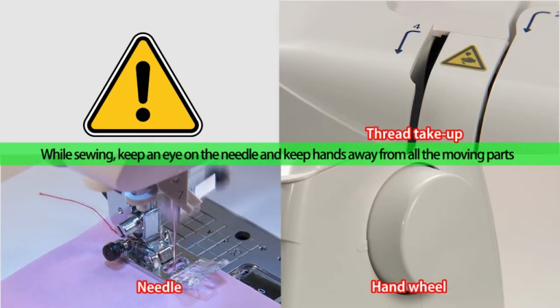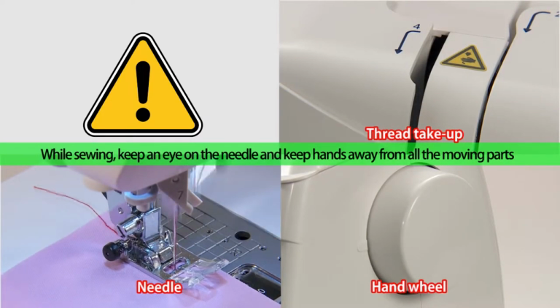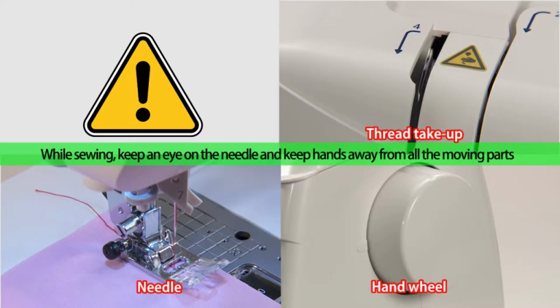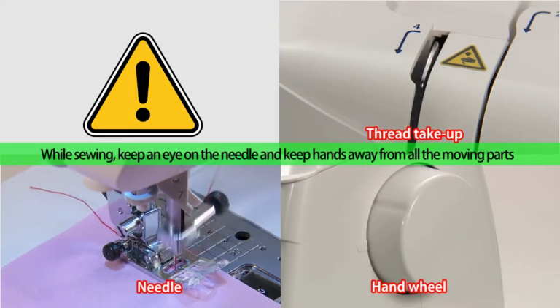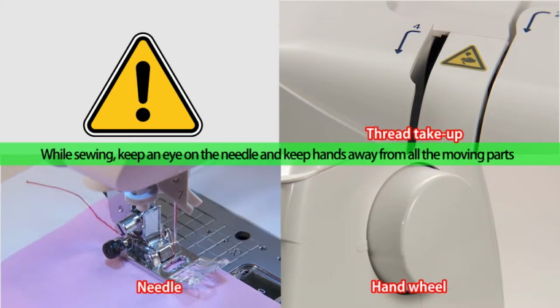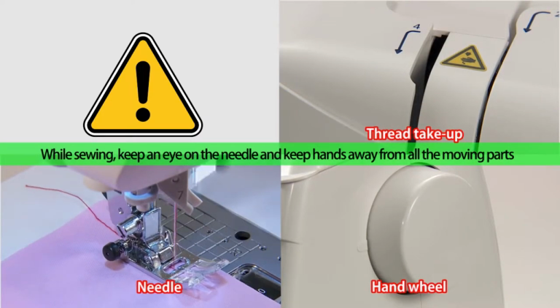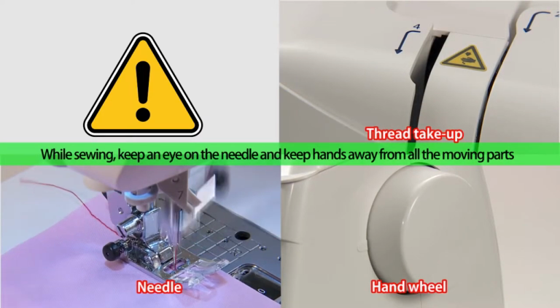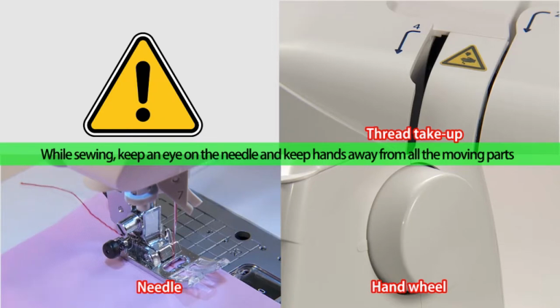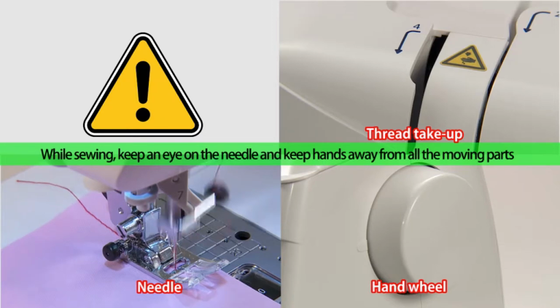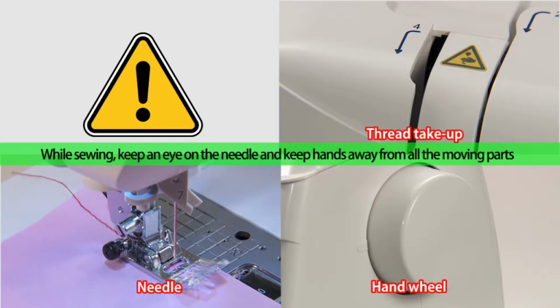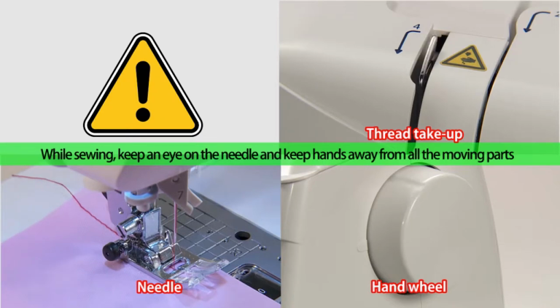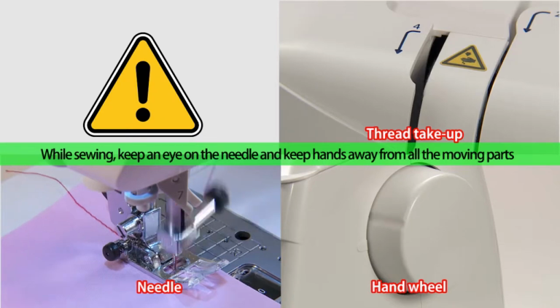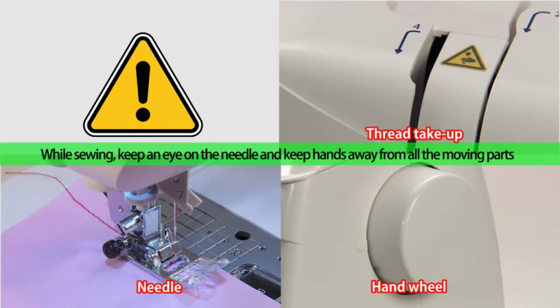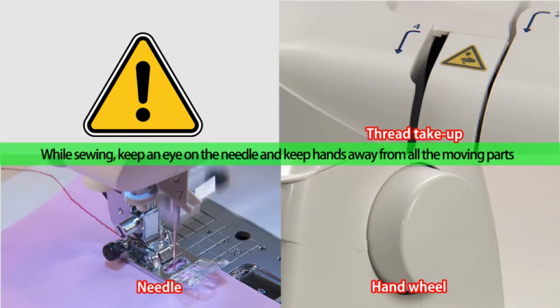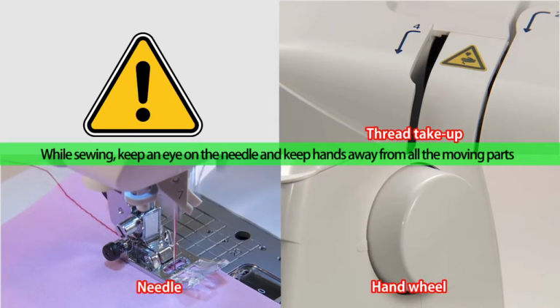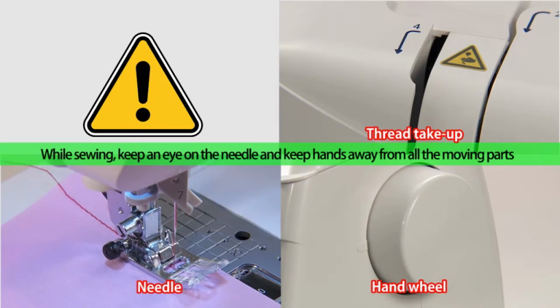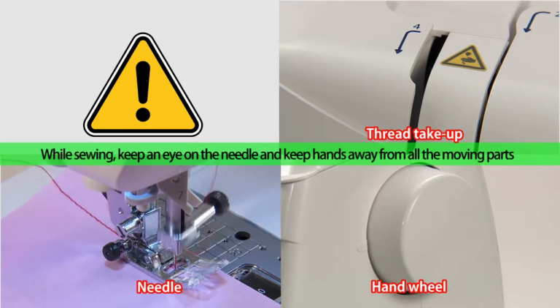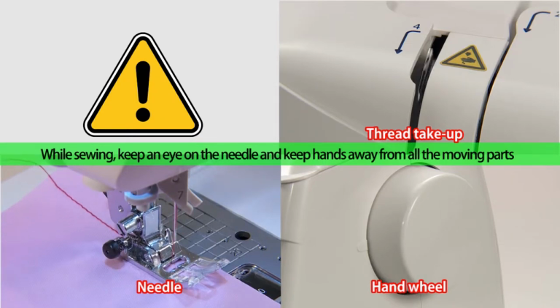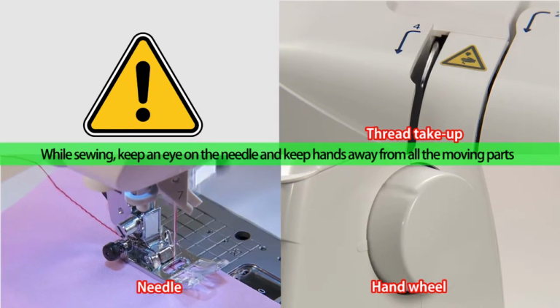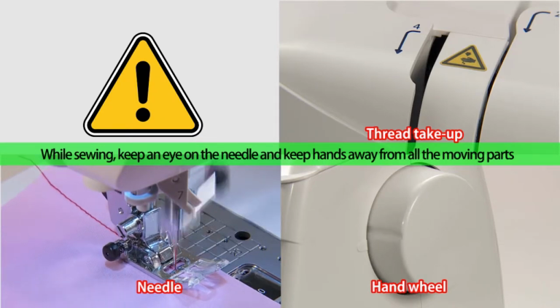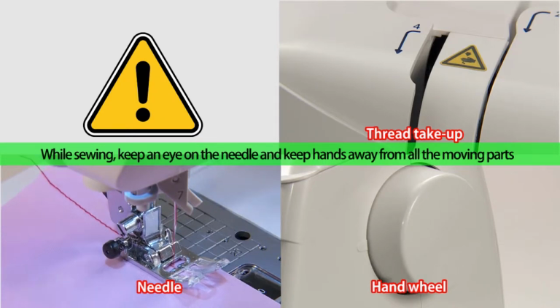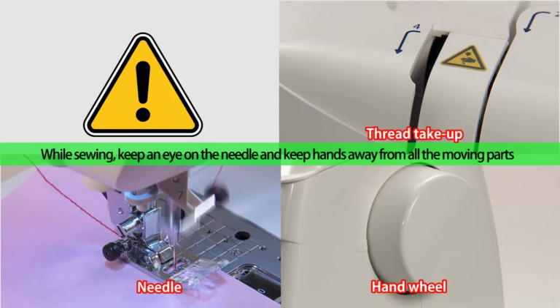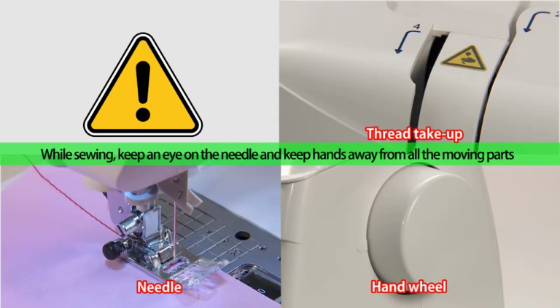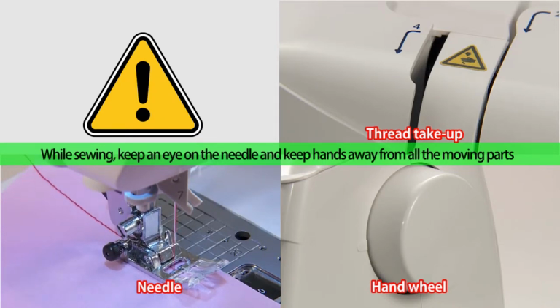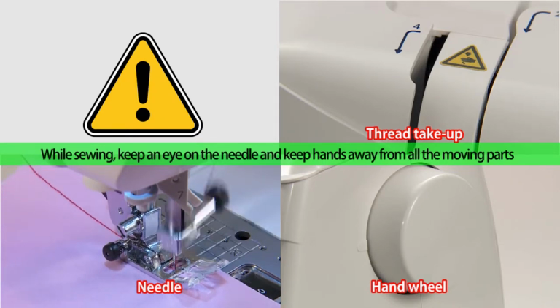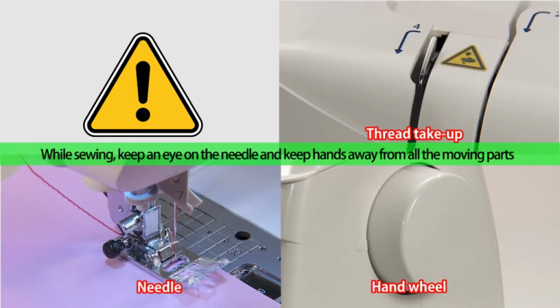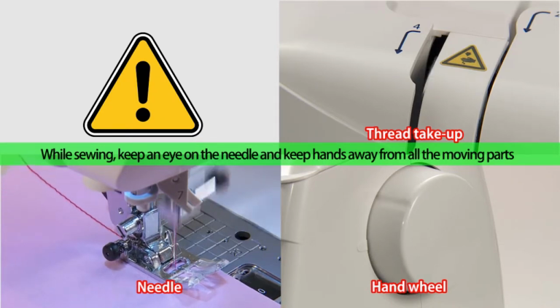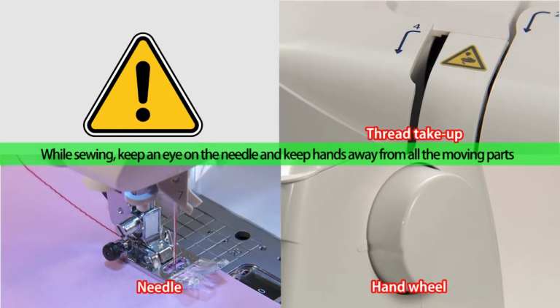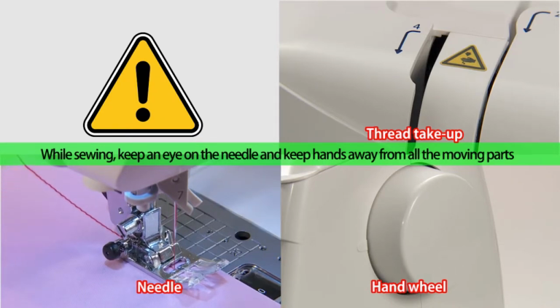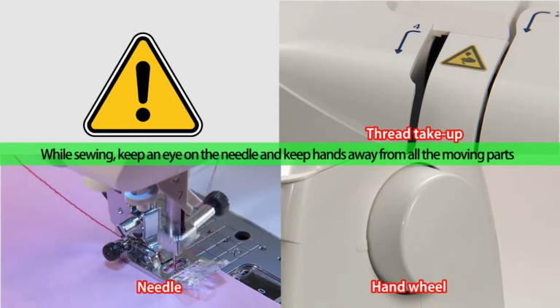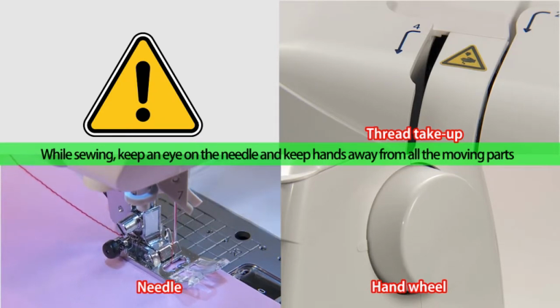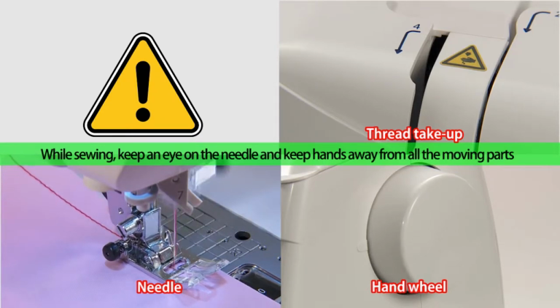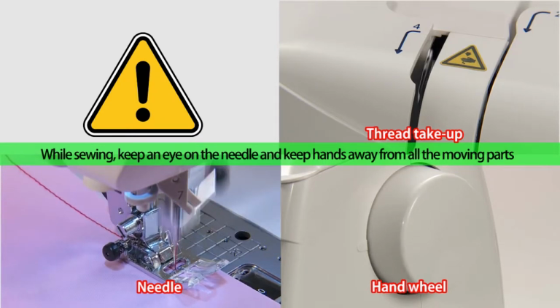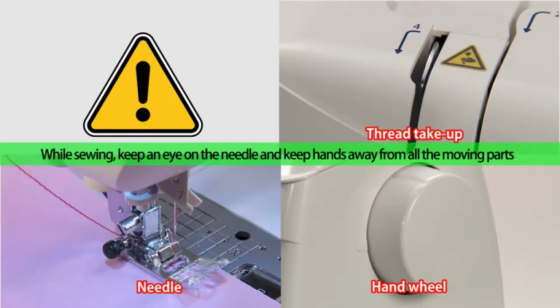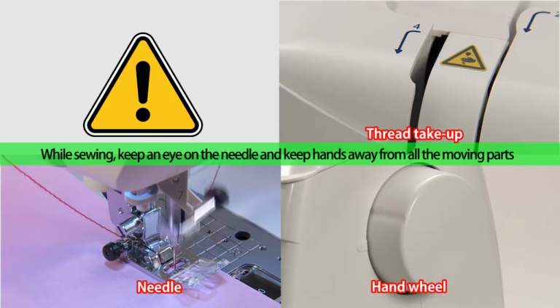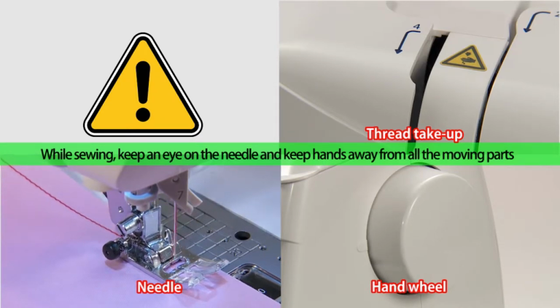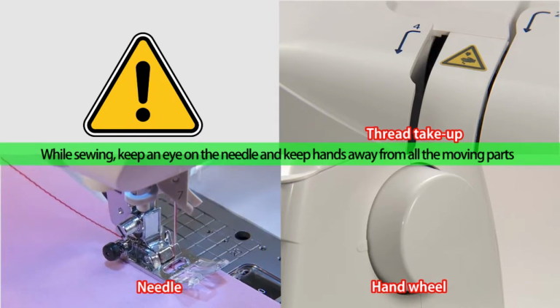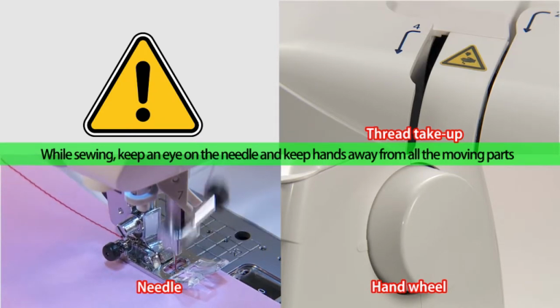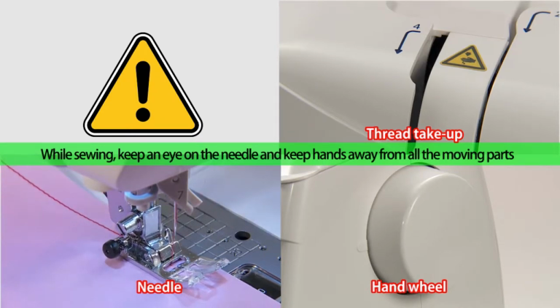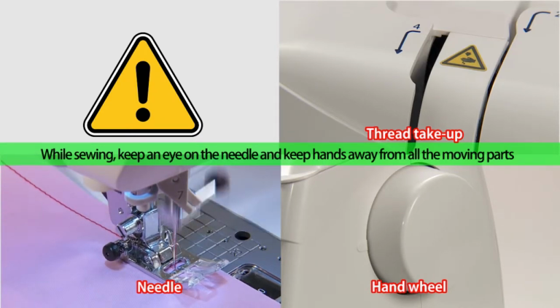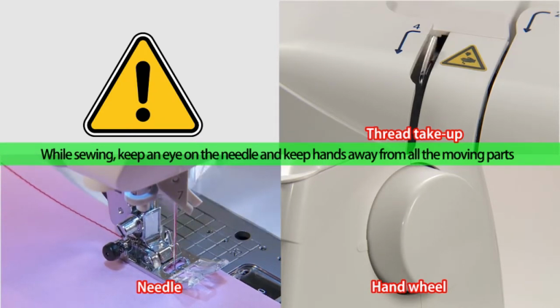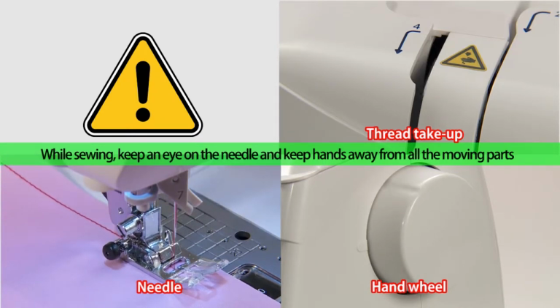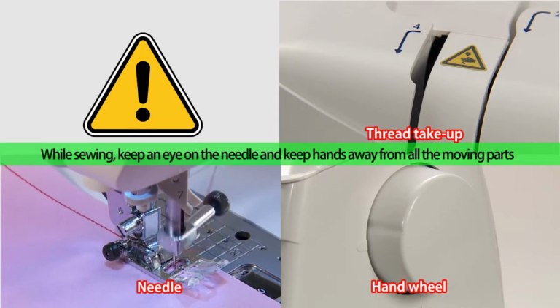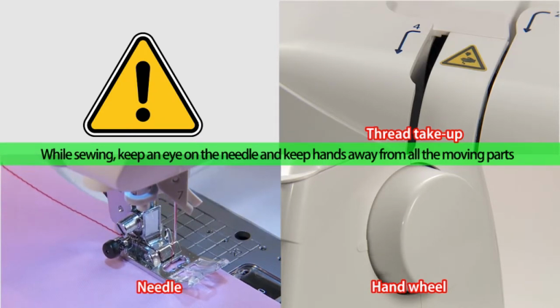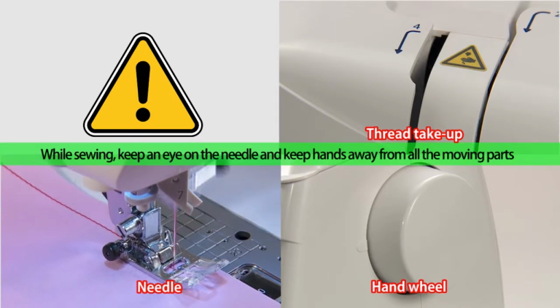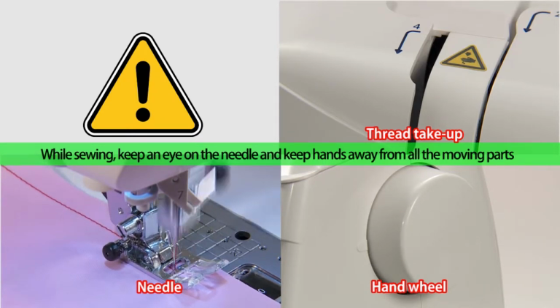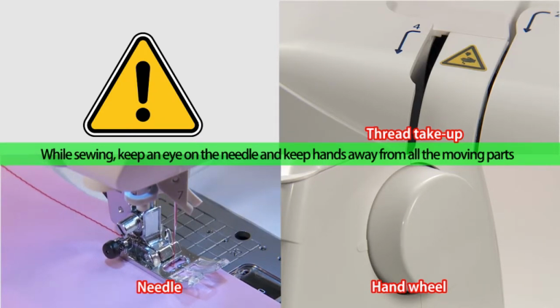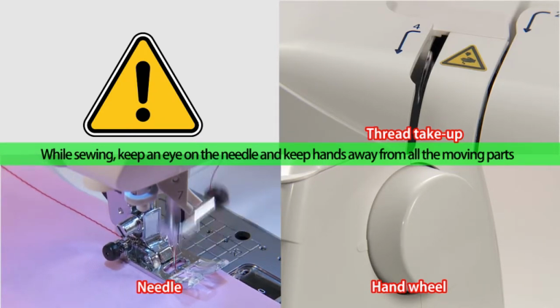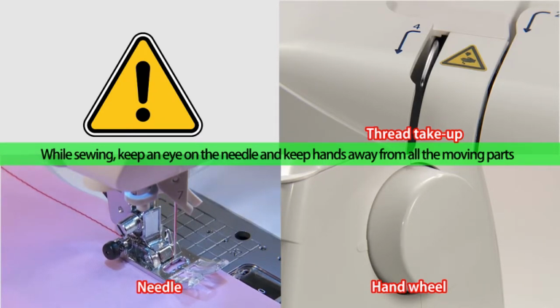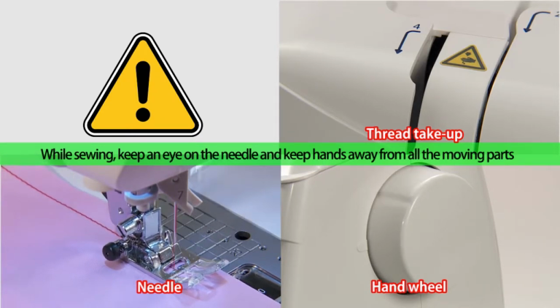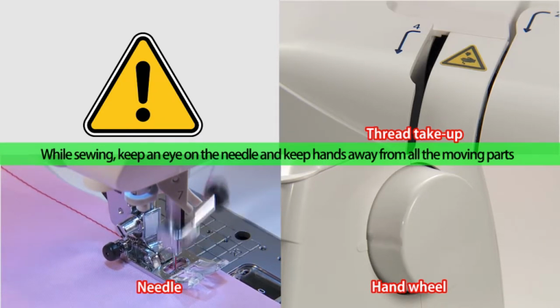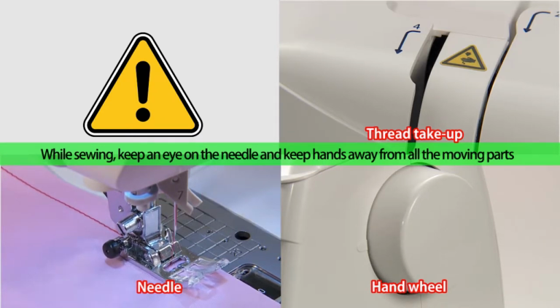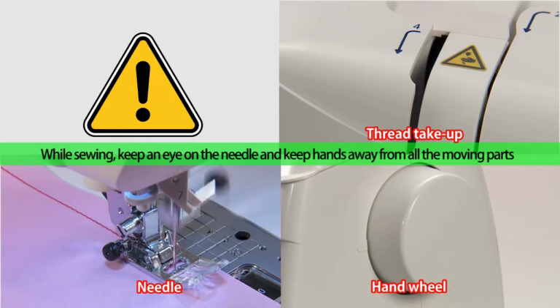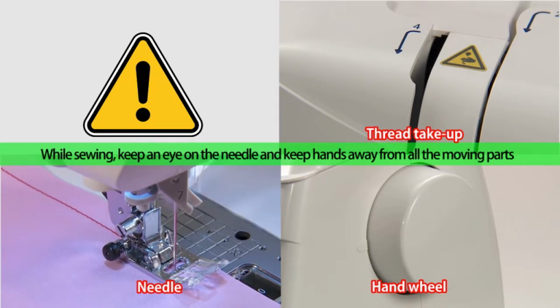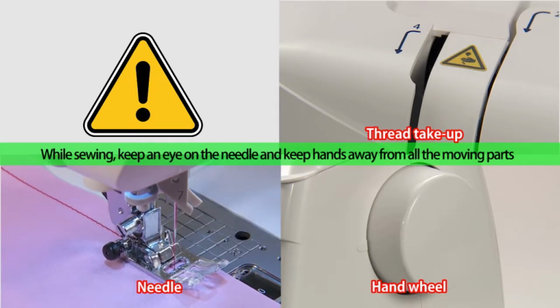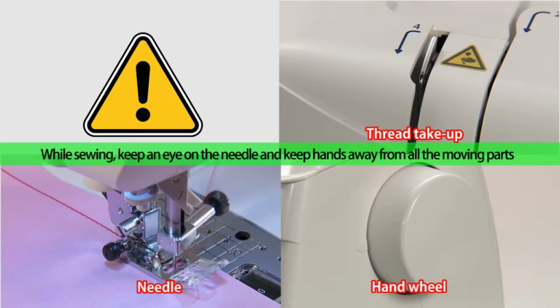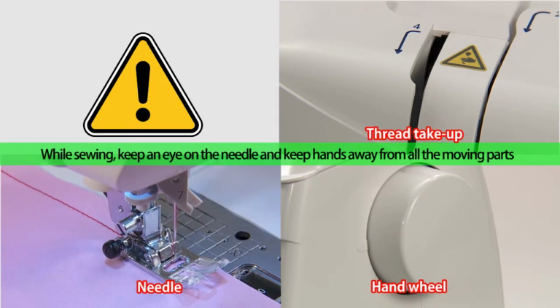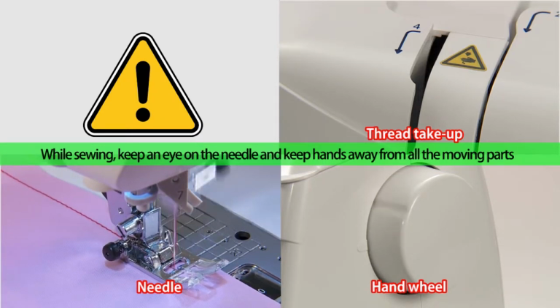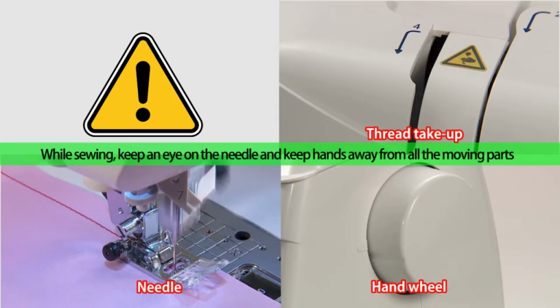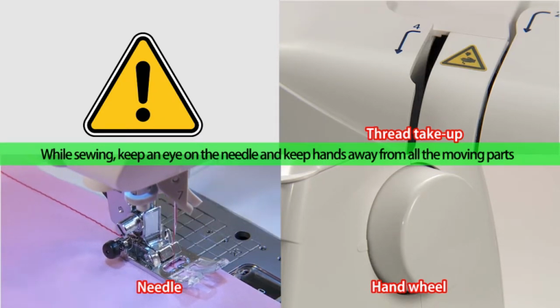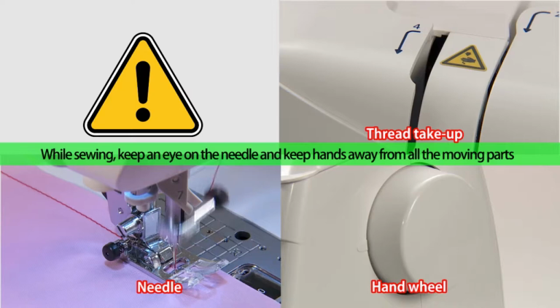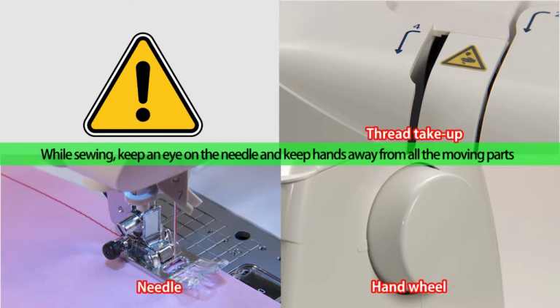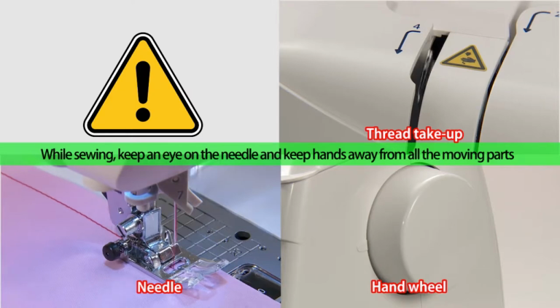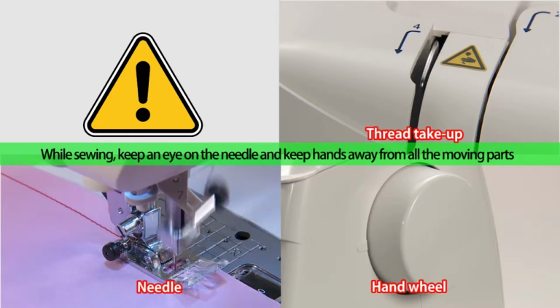While sewing, keep an eye on the needle and keep hands away from all the moving parts.